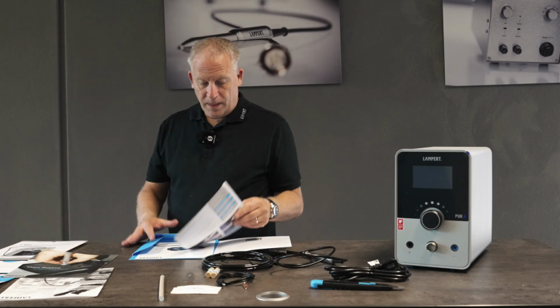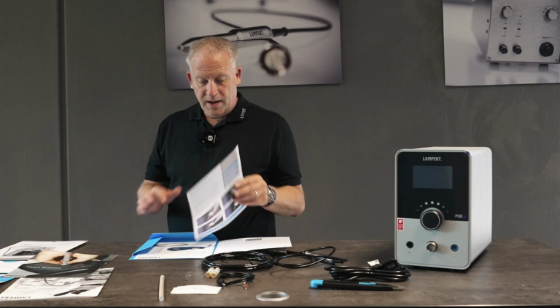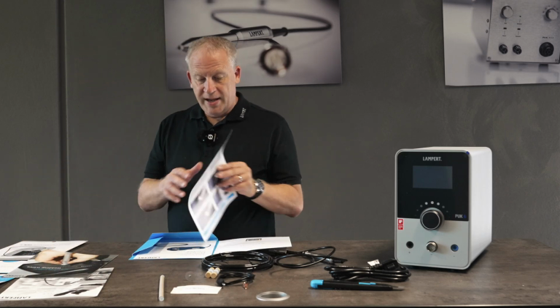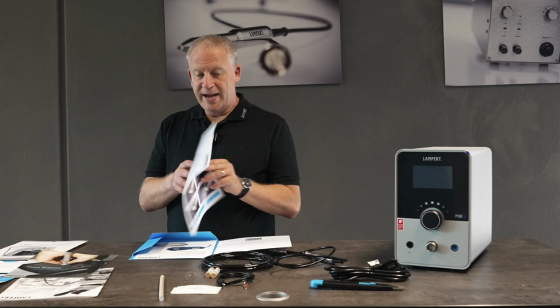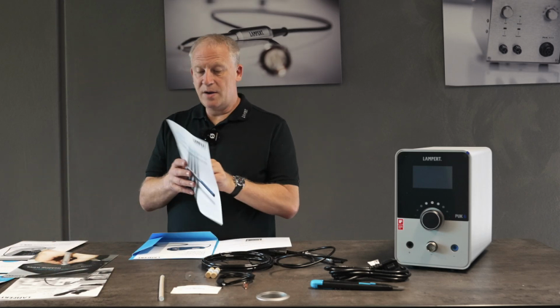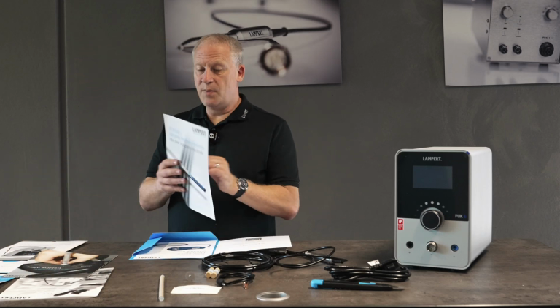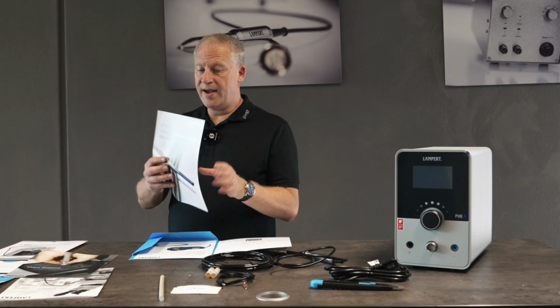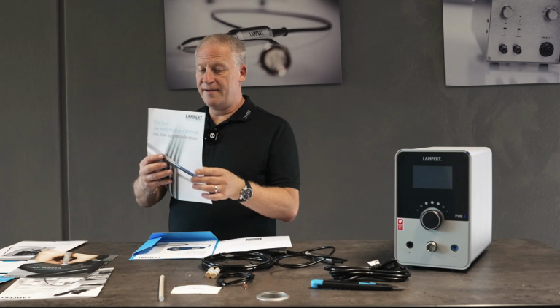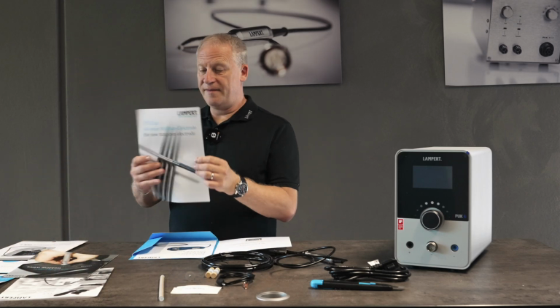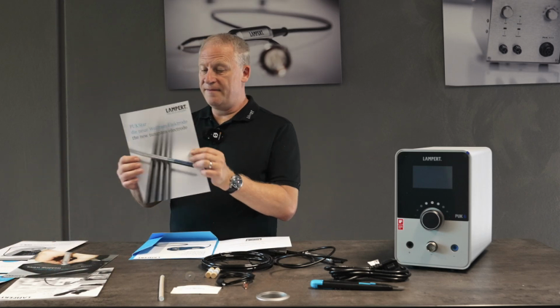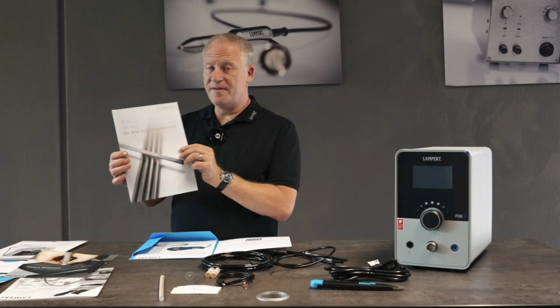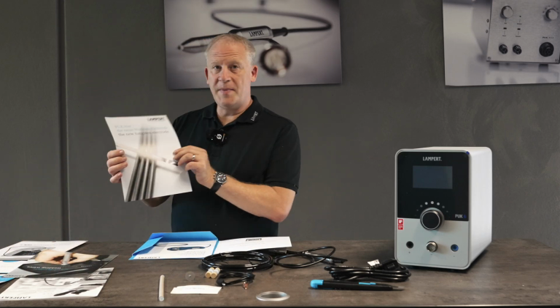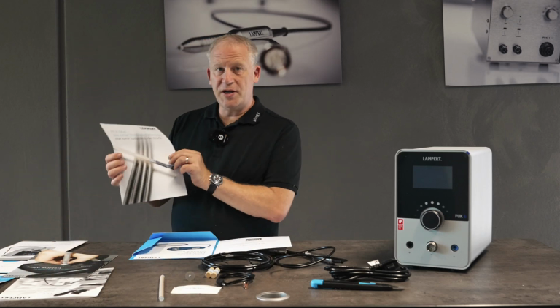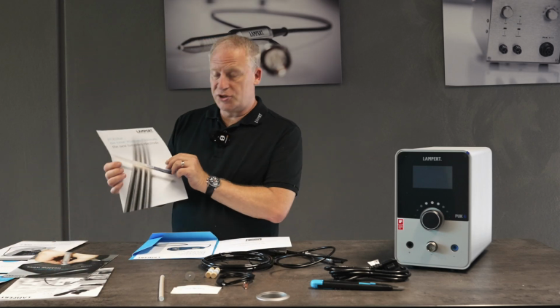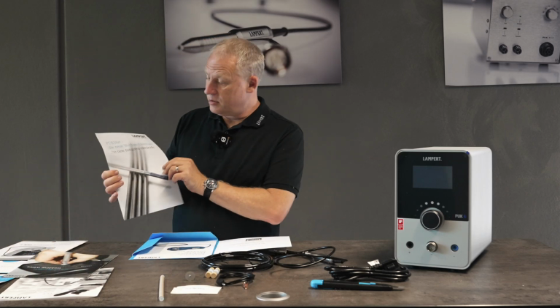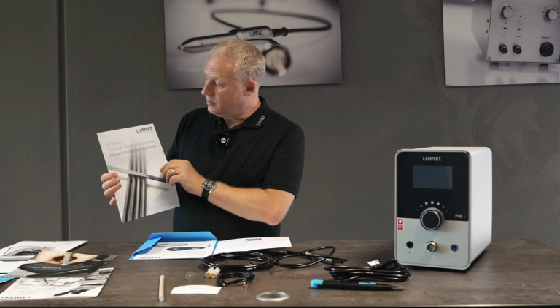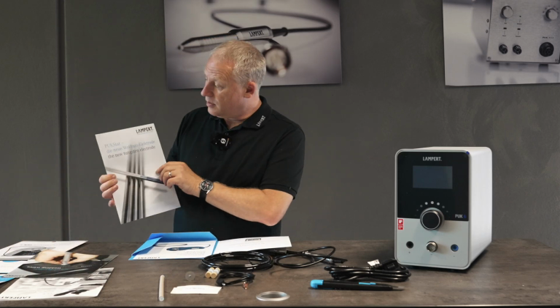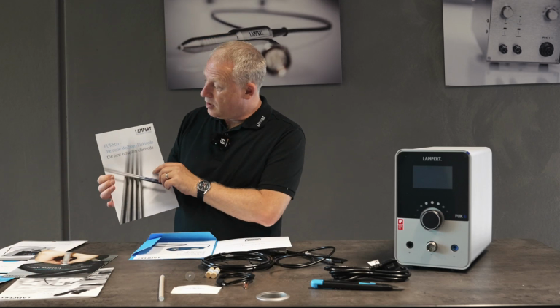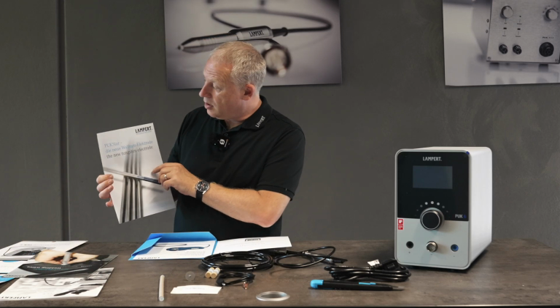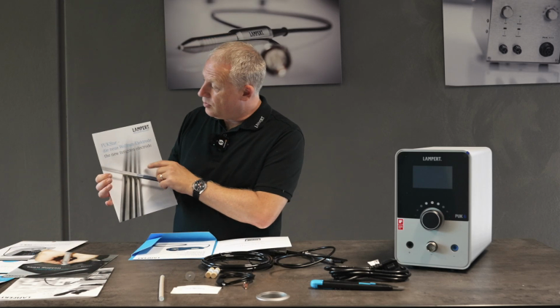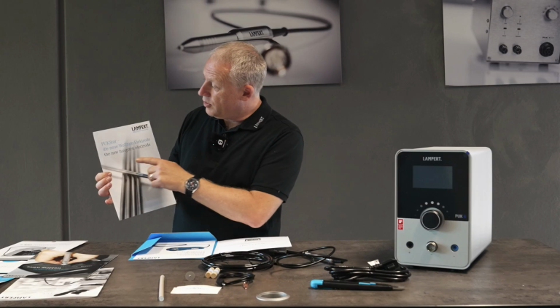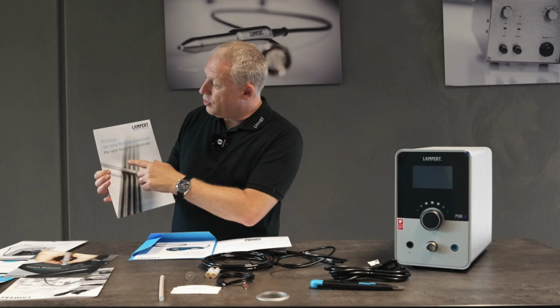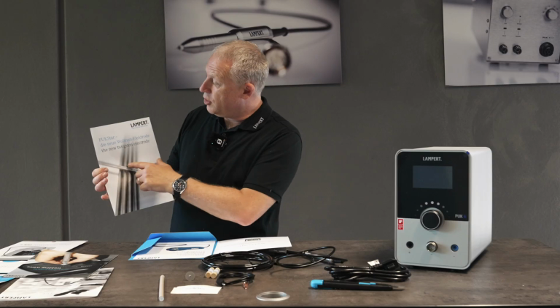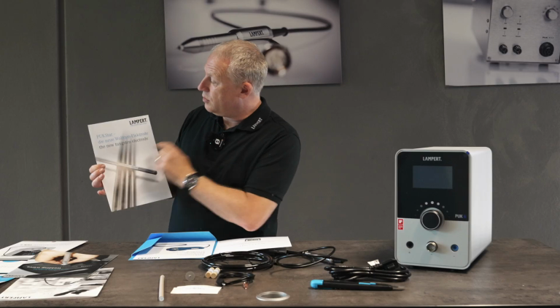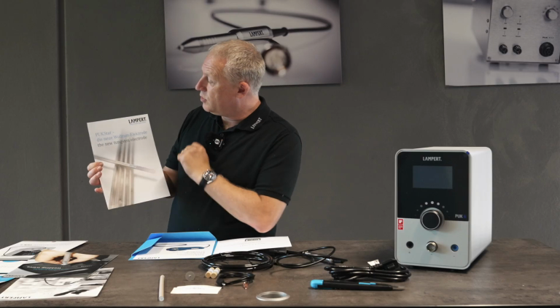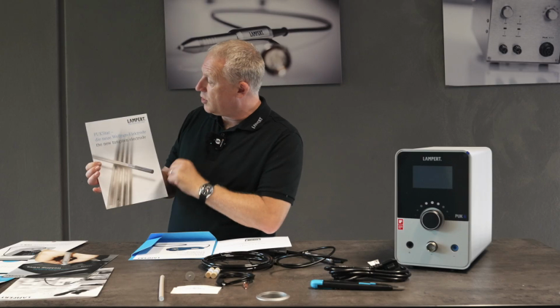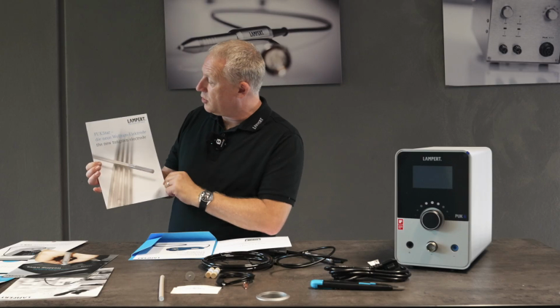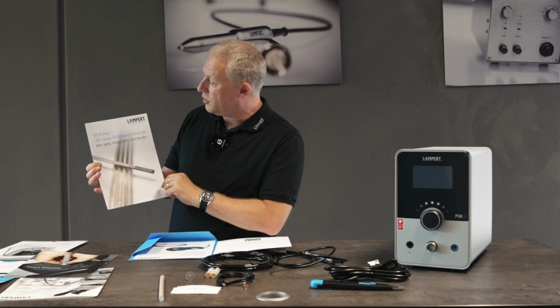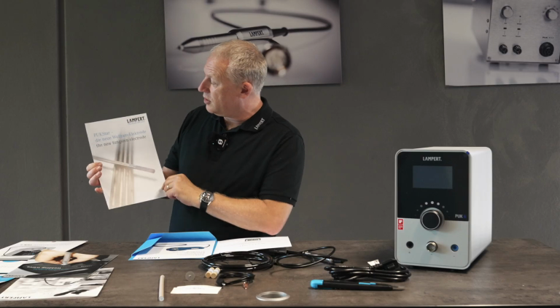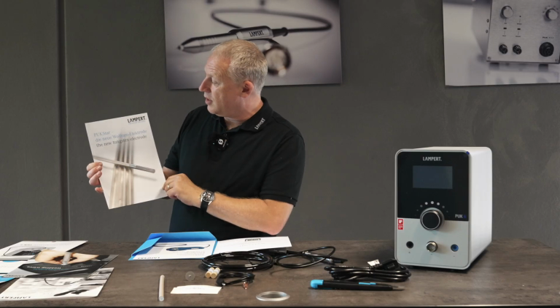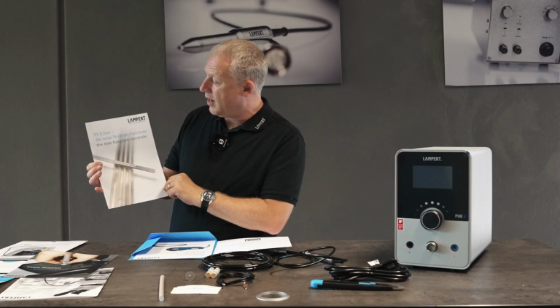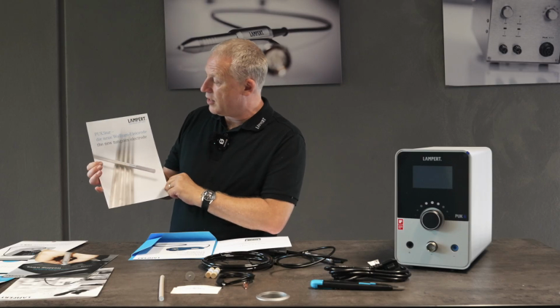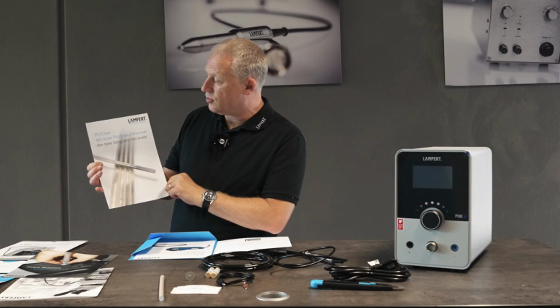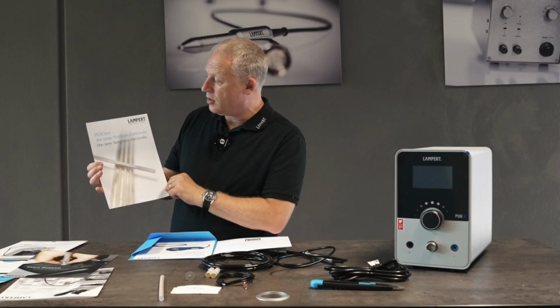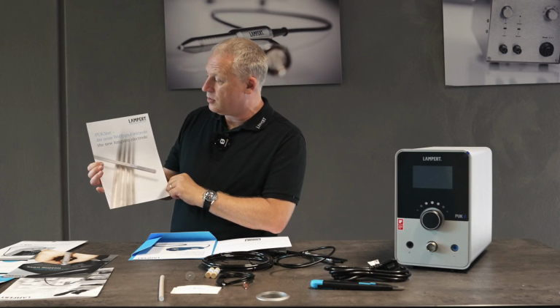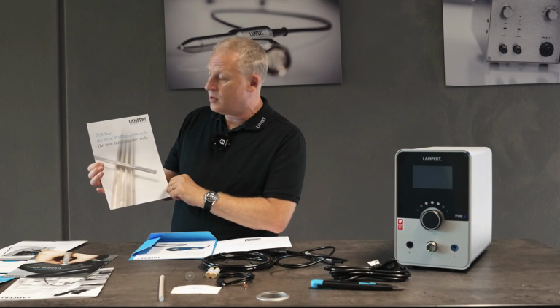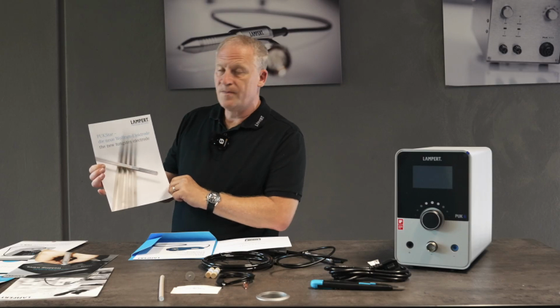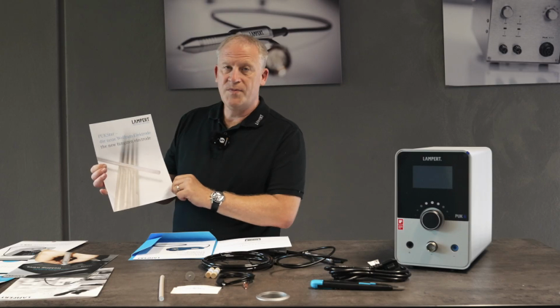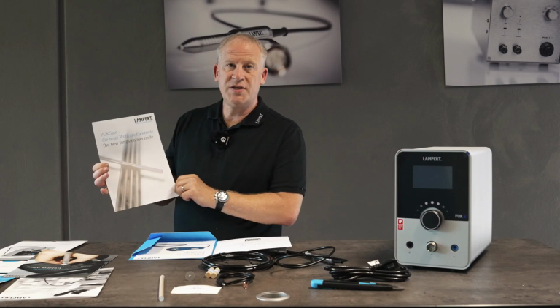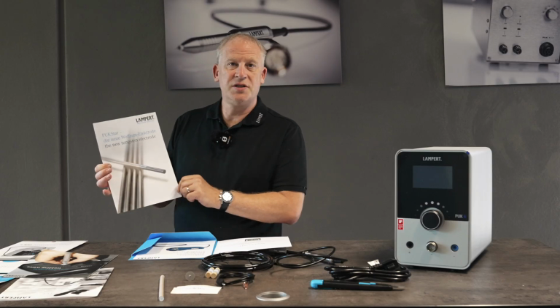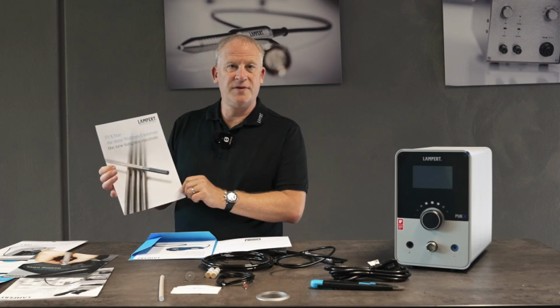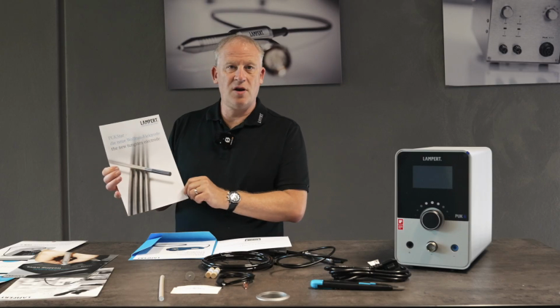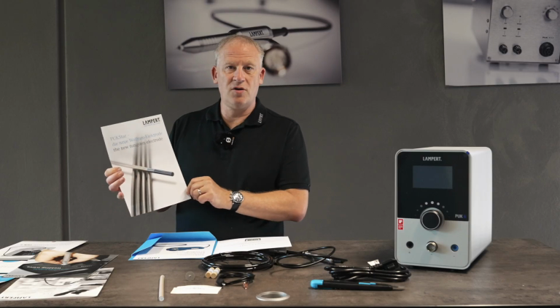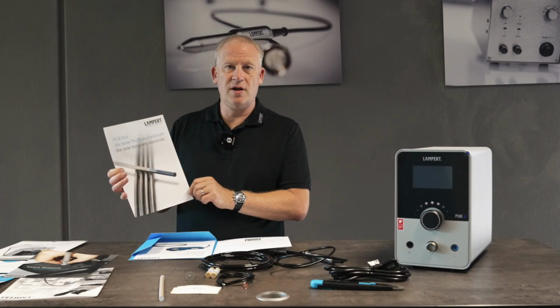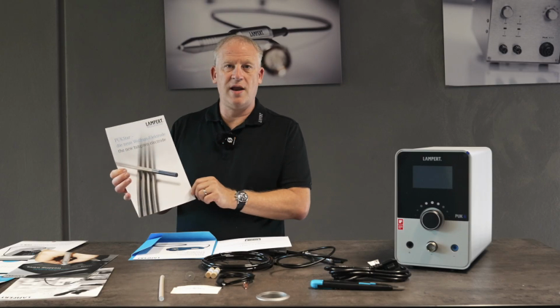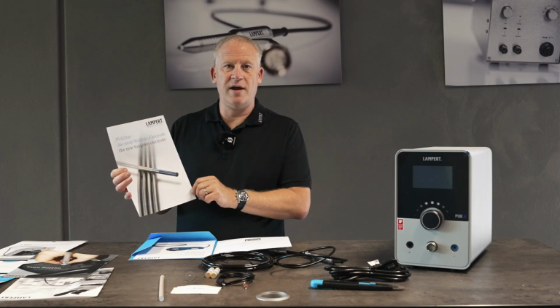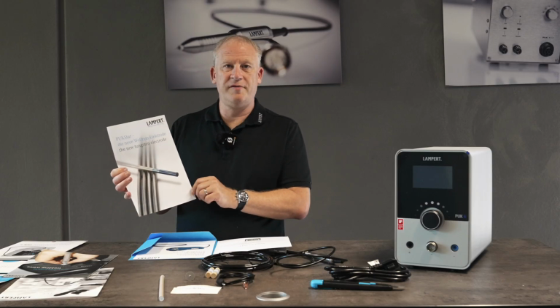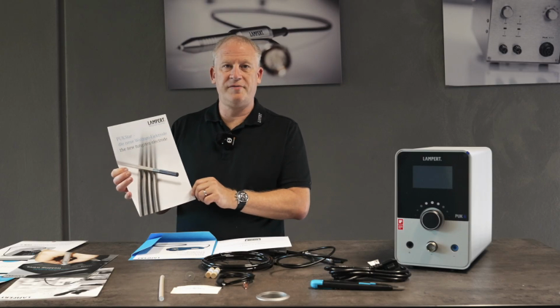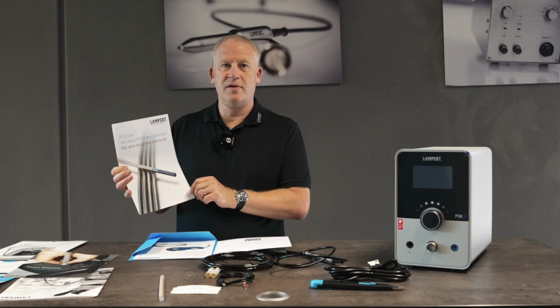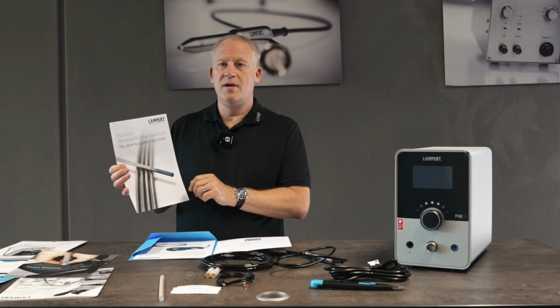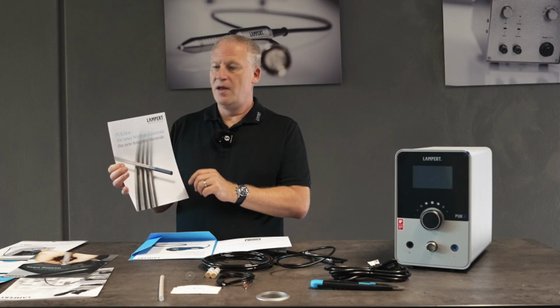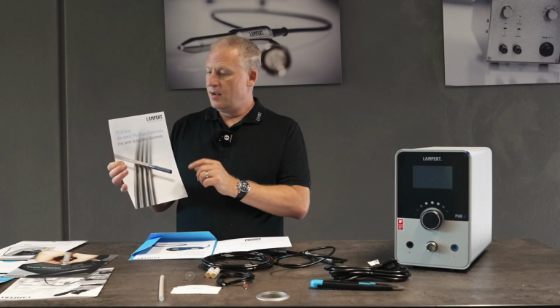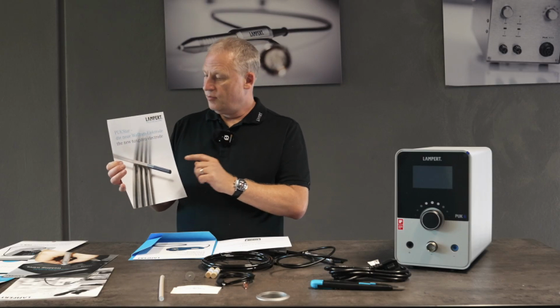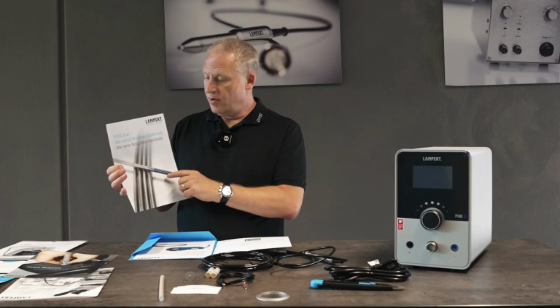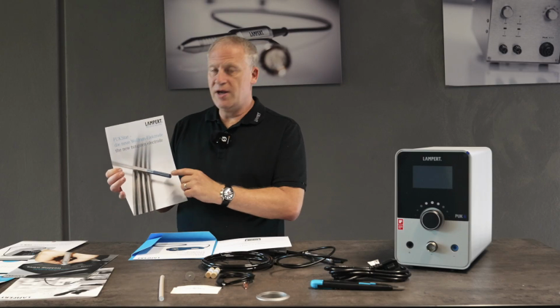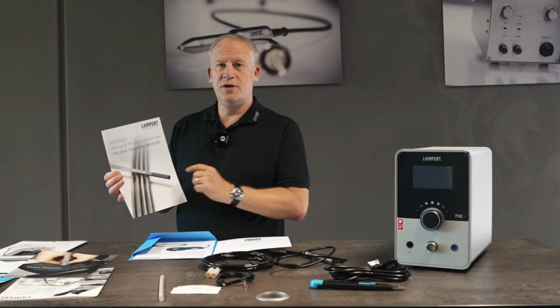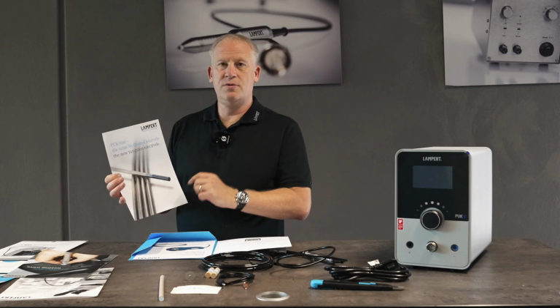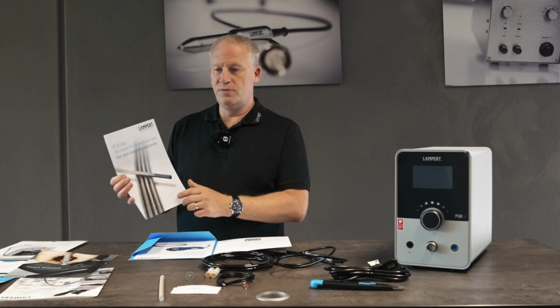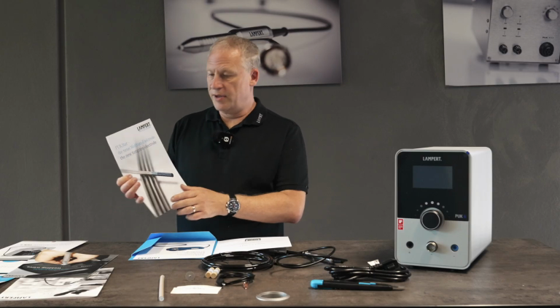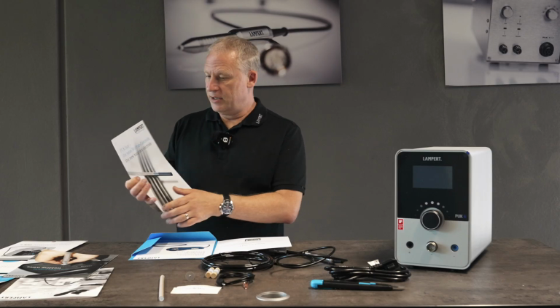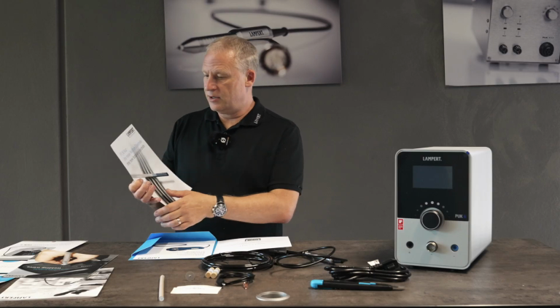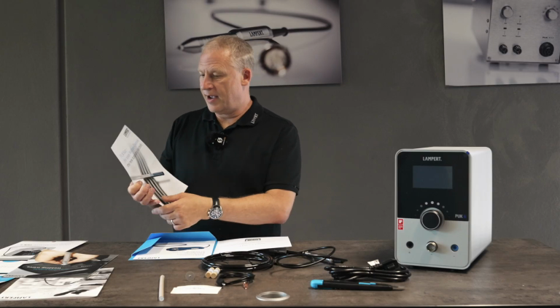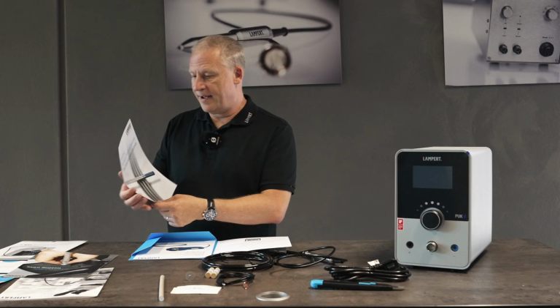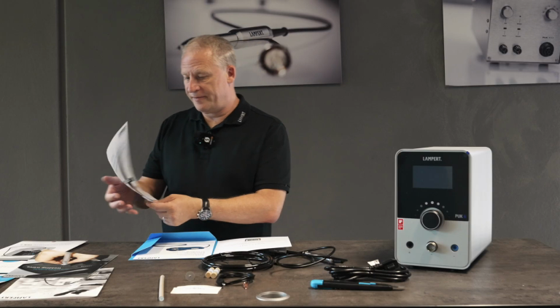Here we have information on the new tungsten electrode. This is for longer life — a really cool thing to have.